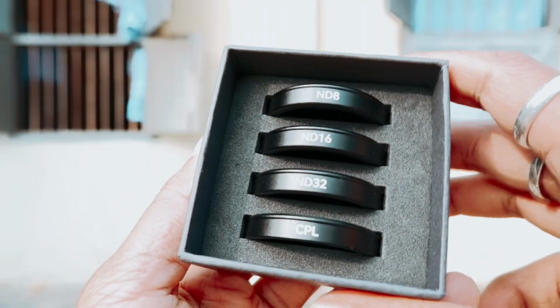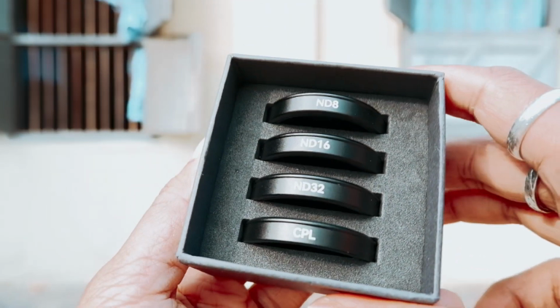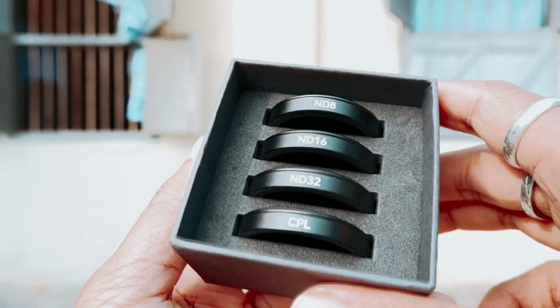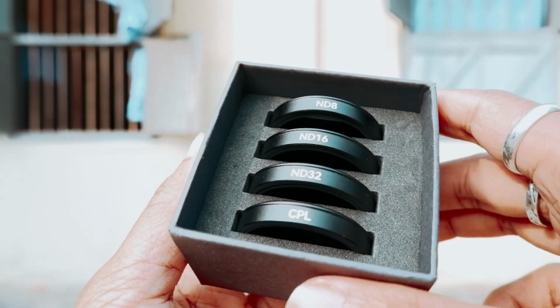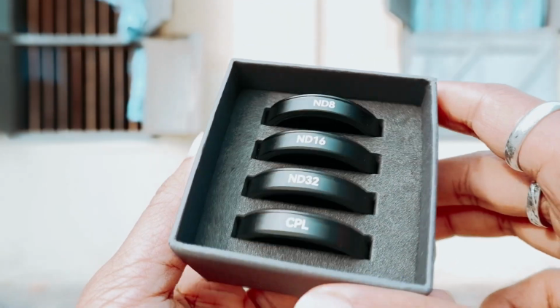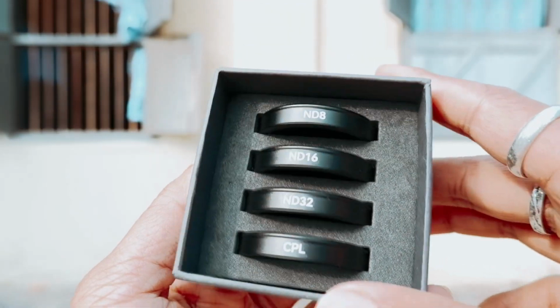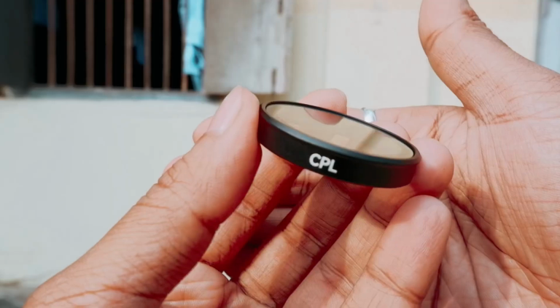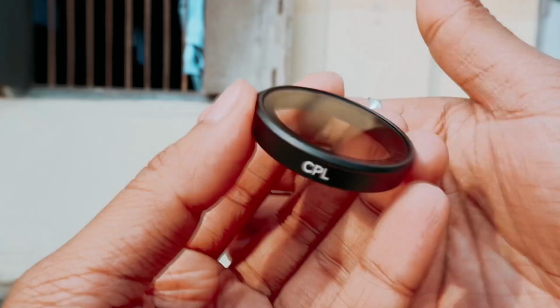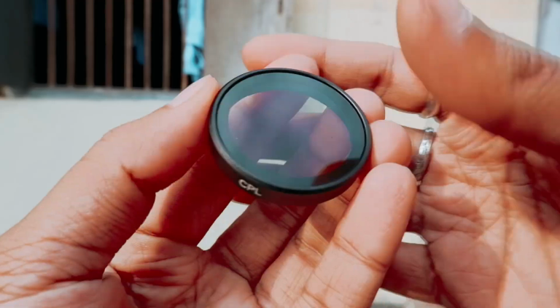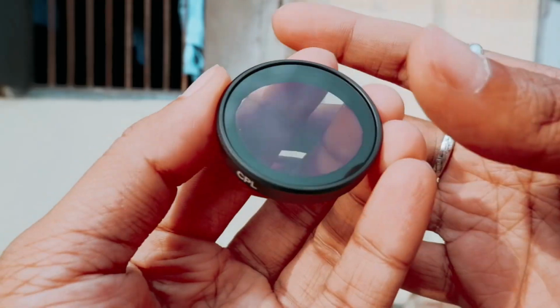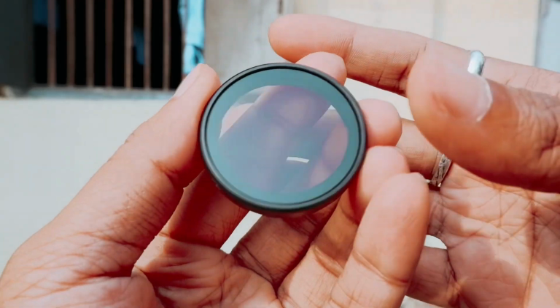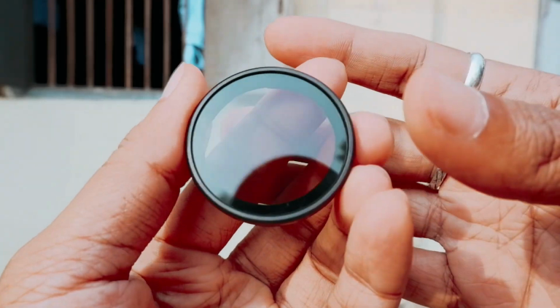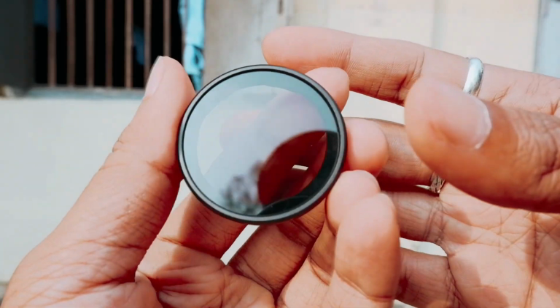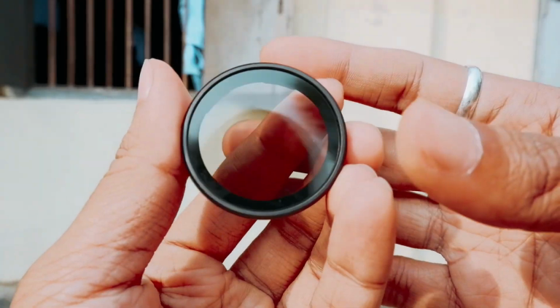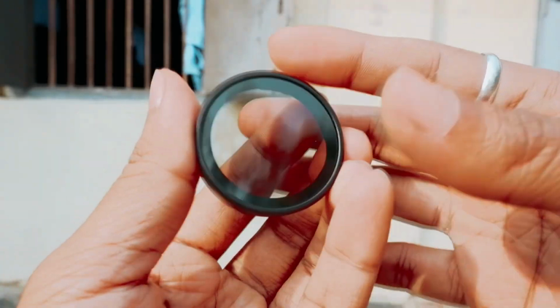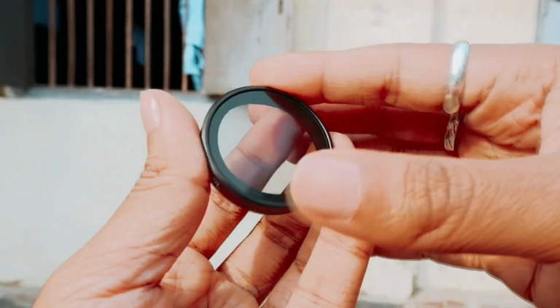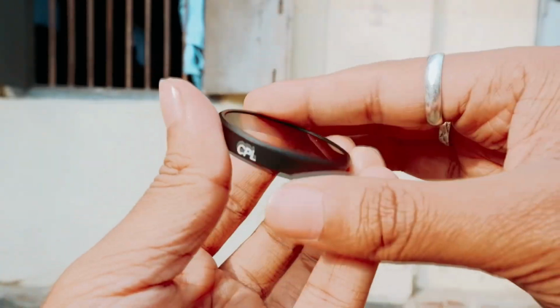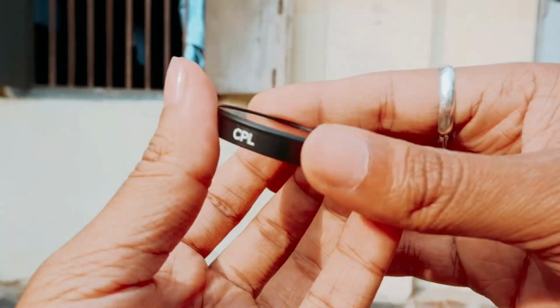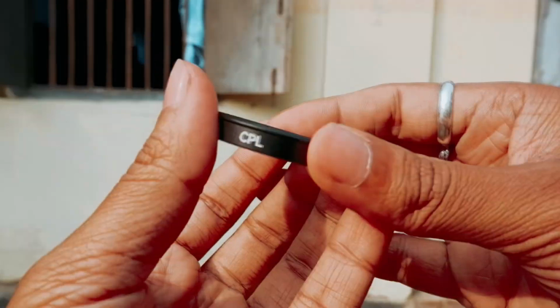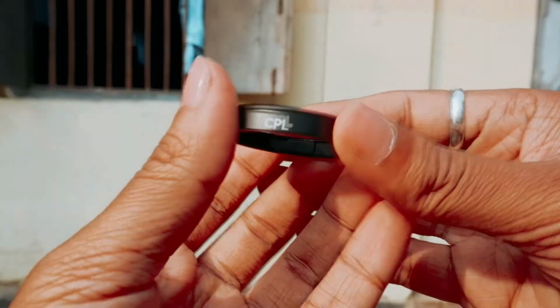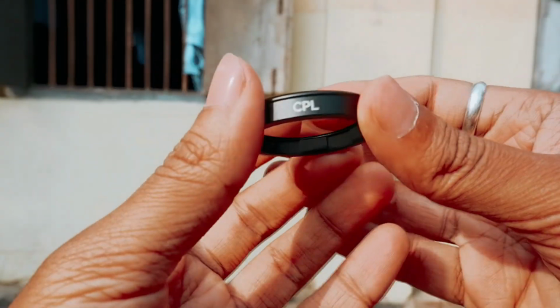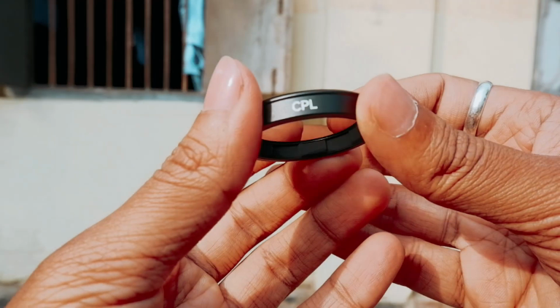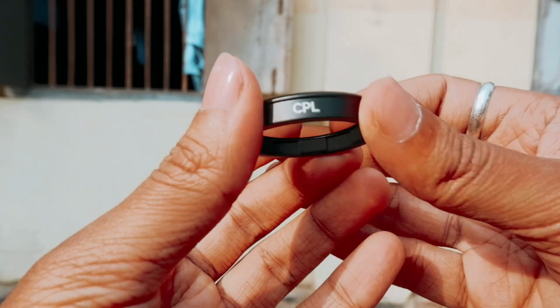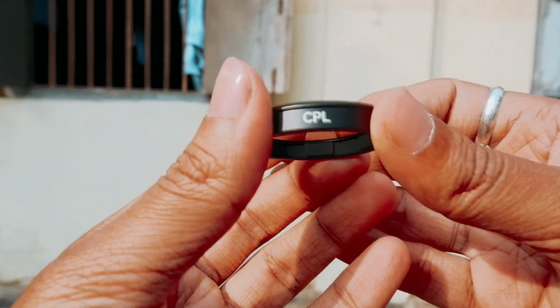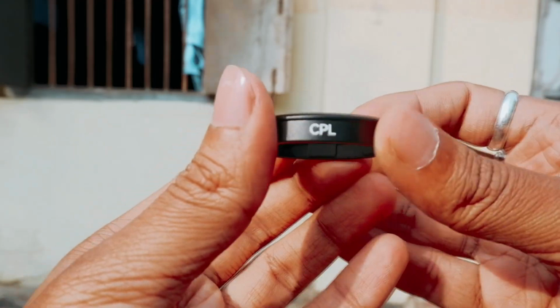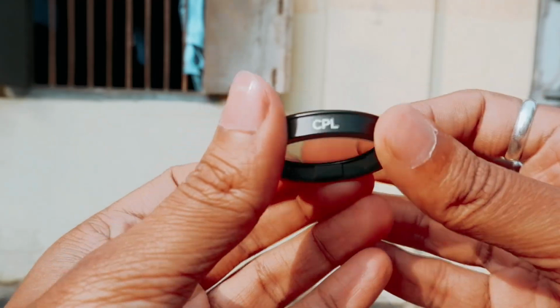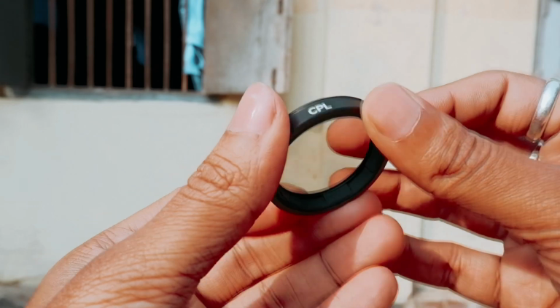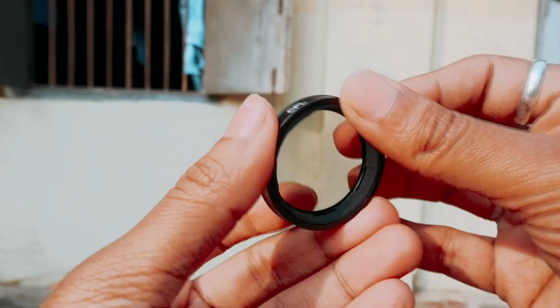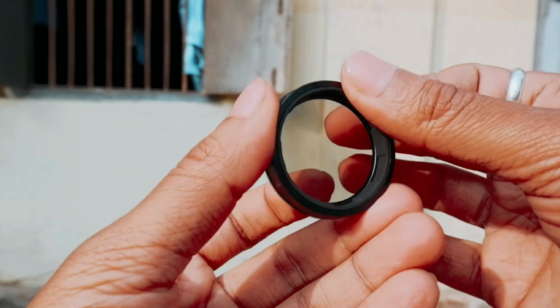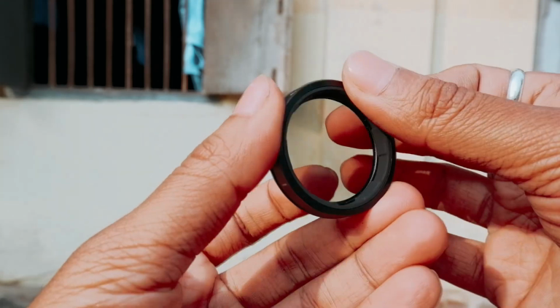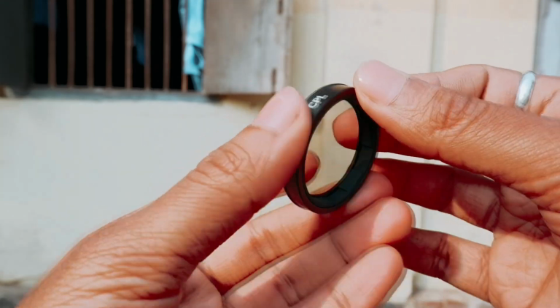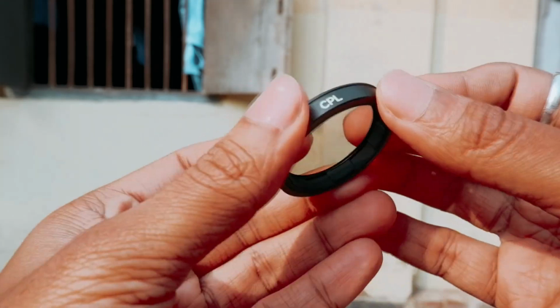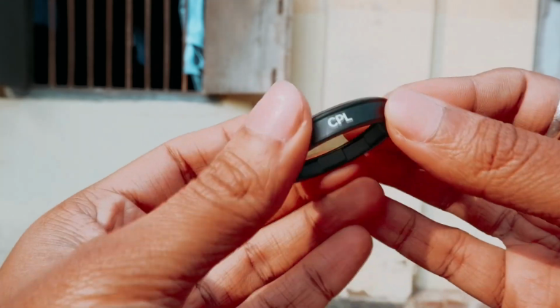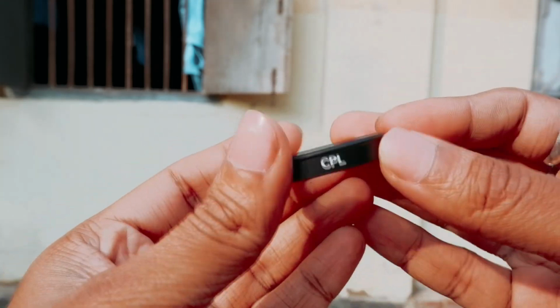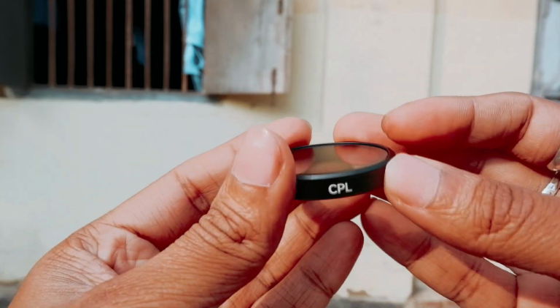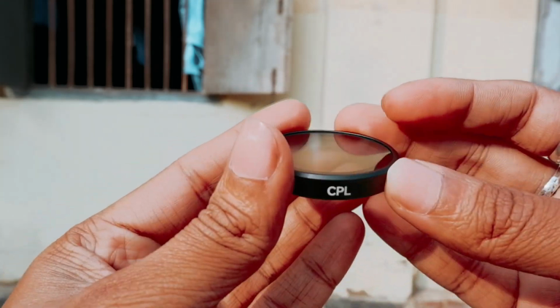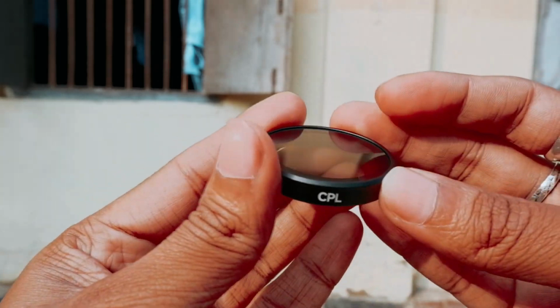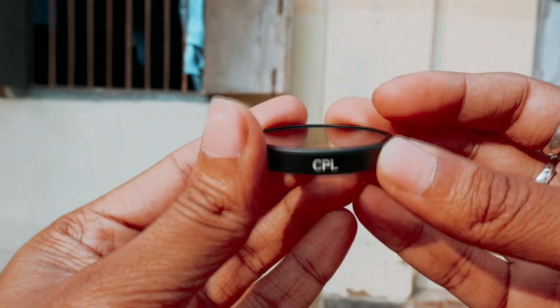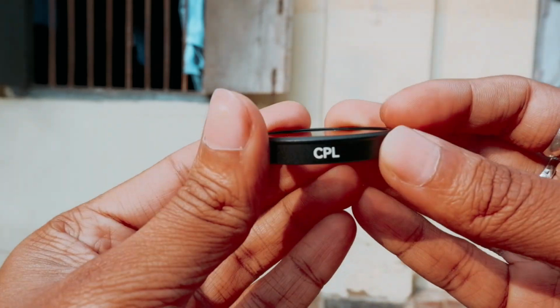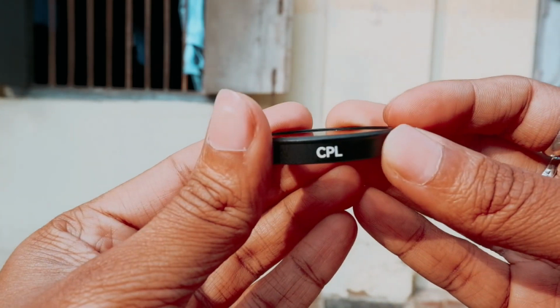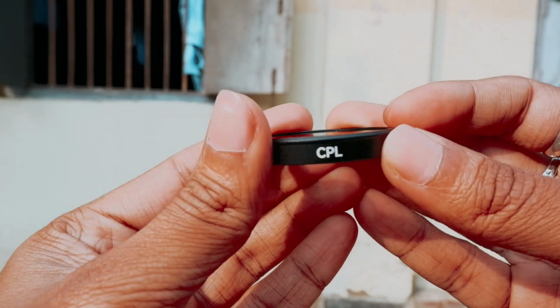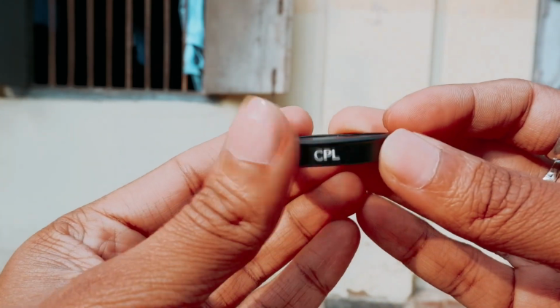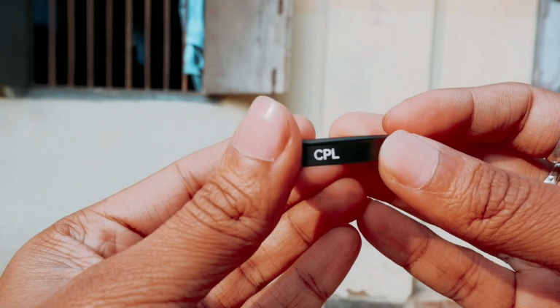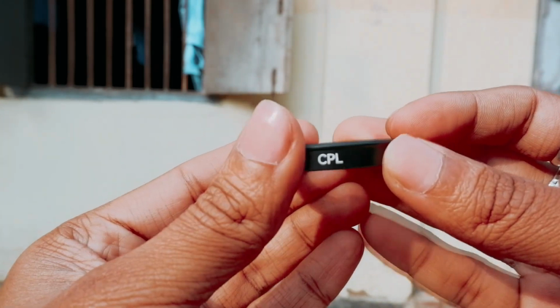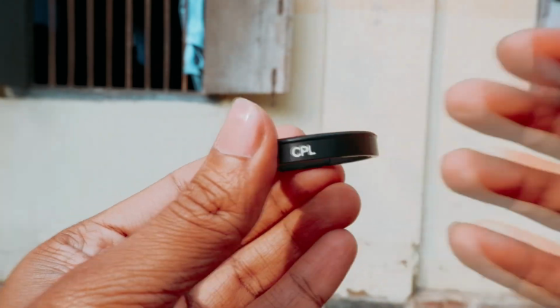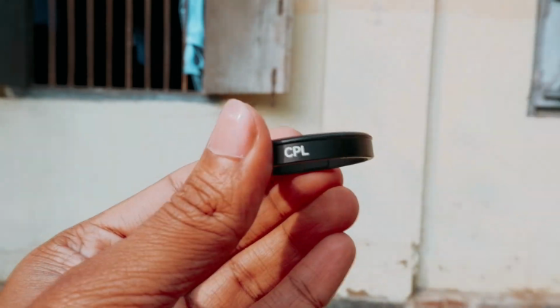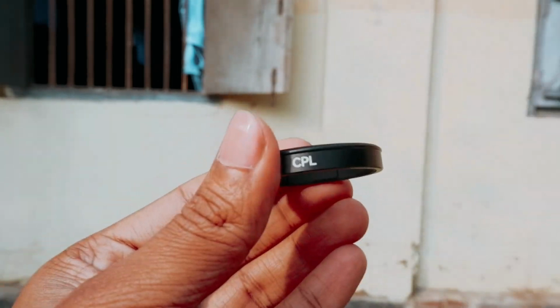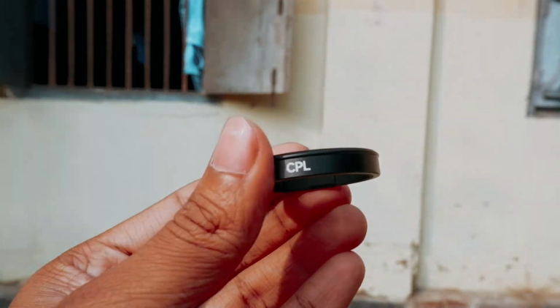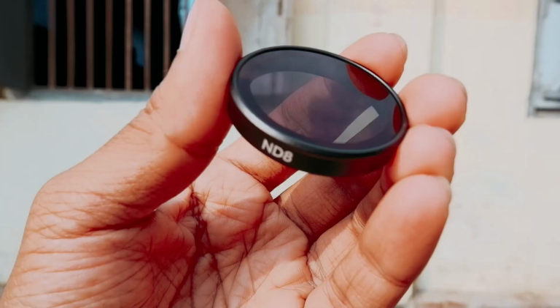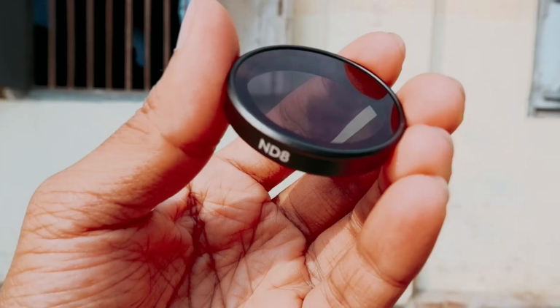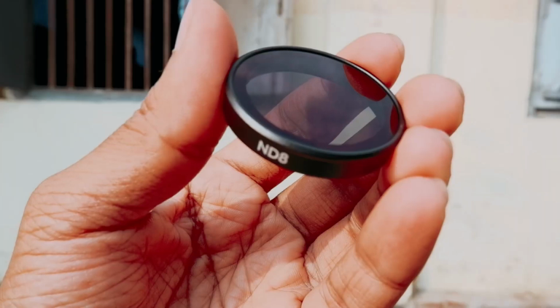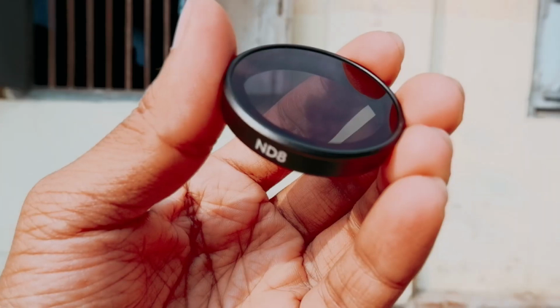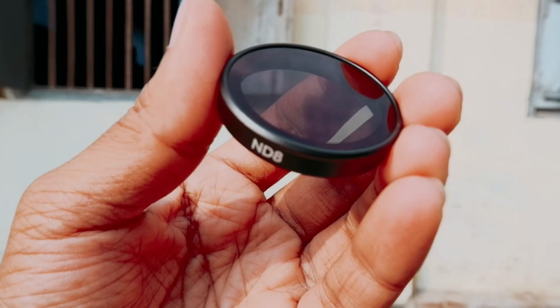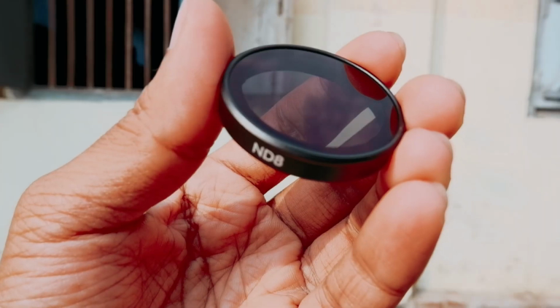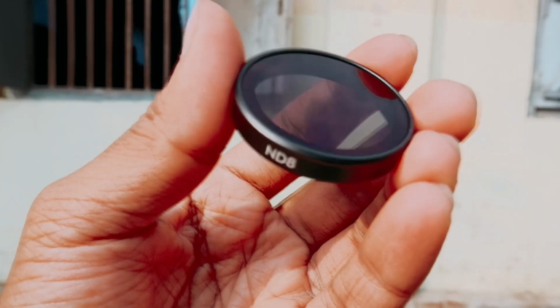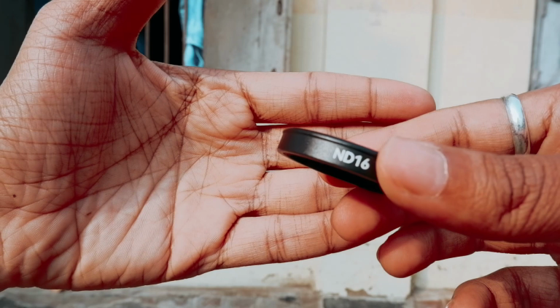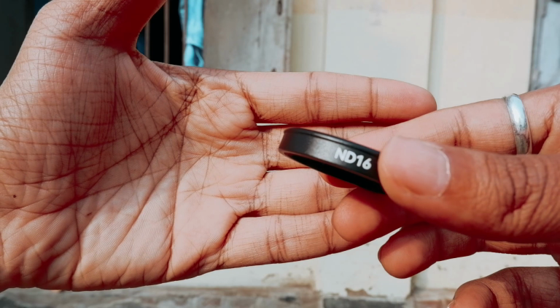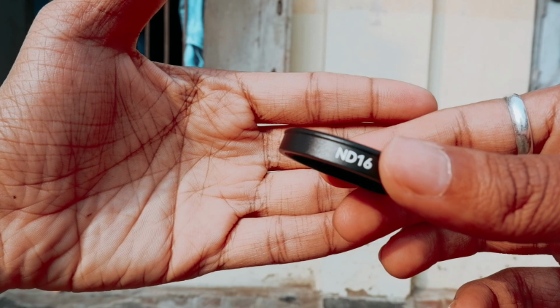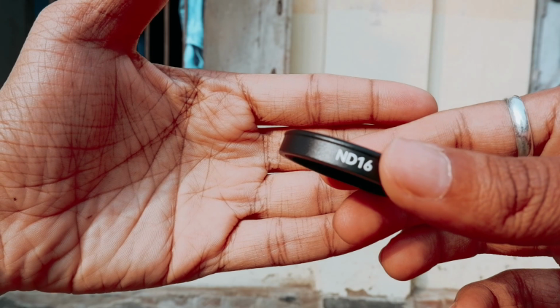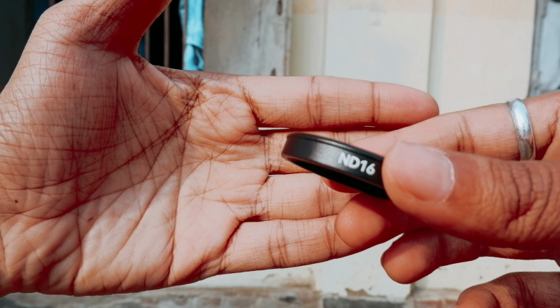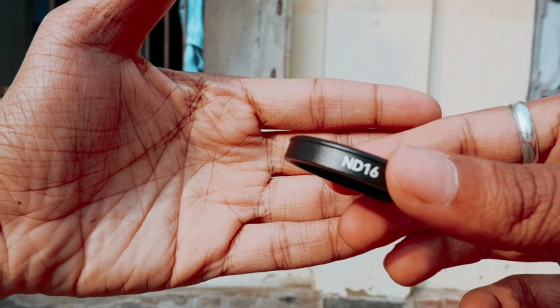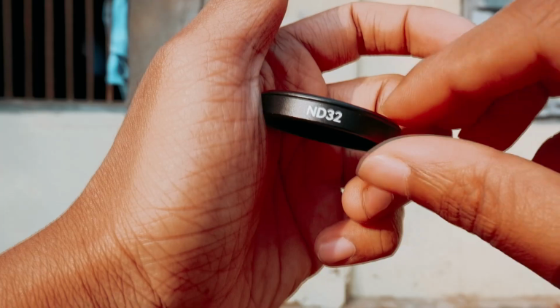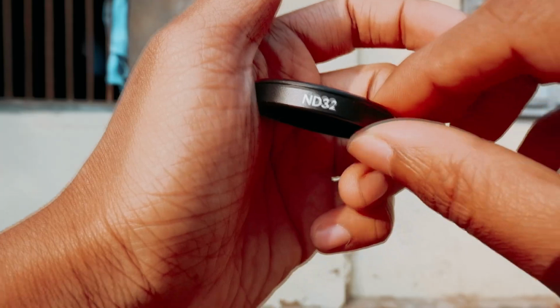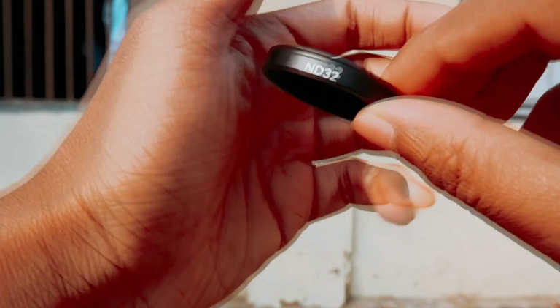This box includes four filters: a CPL (circular polarized filter), ND8, ND16, and ND32.